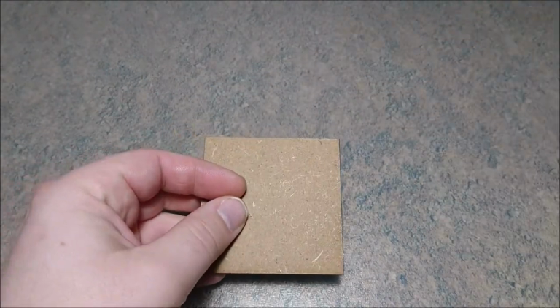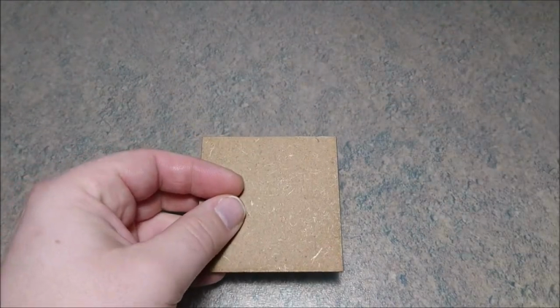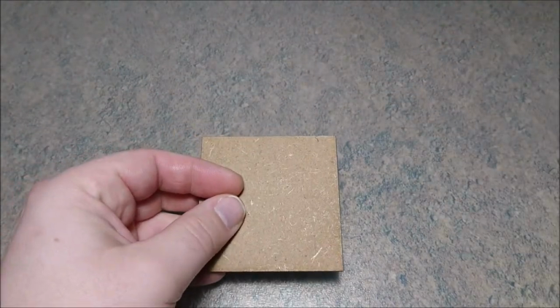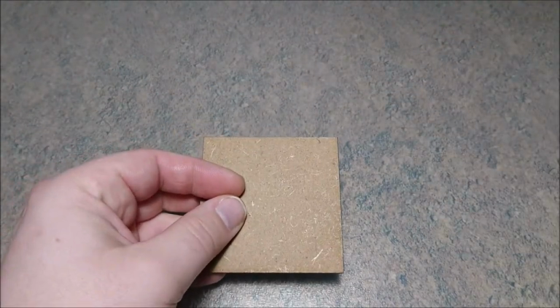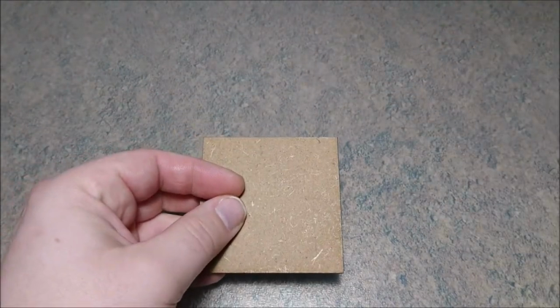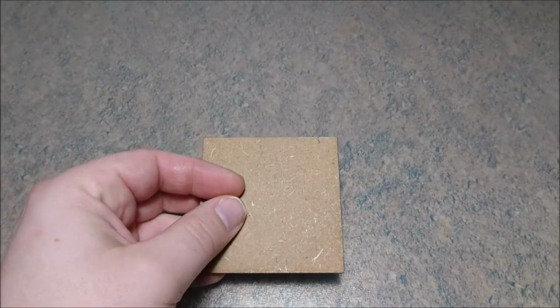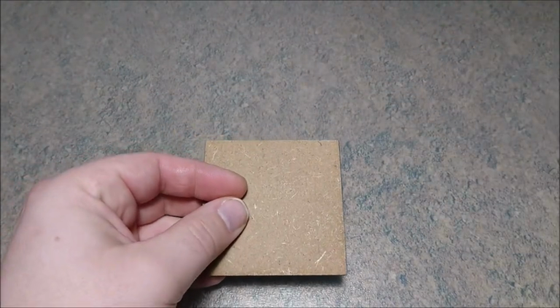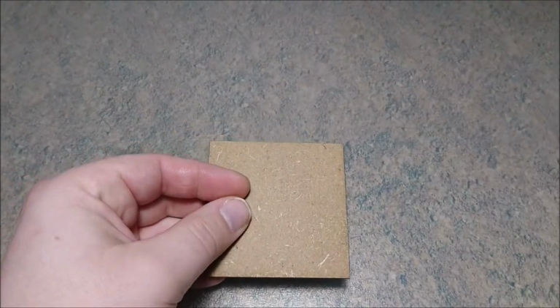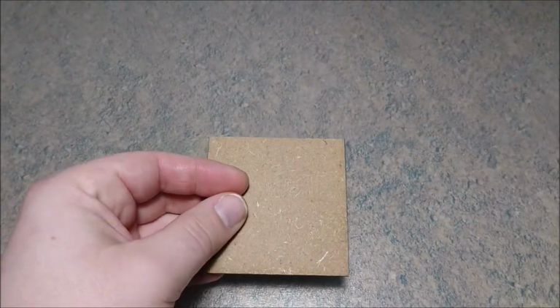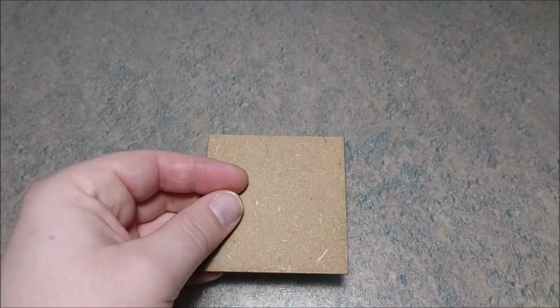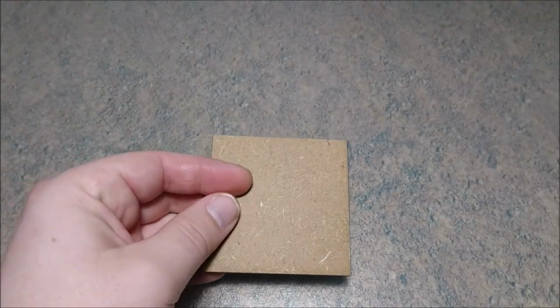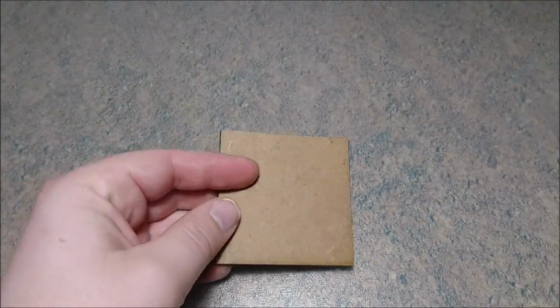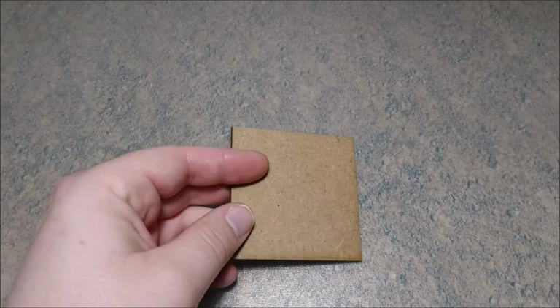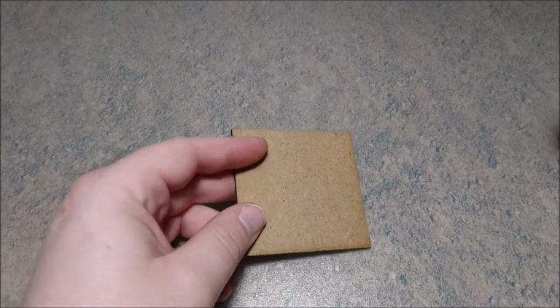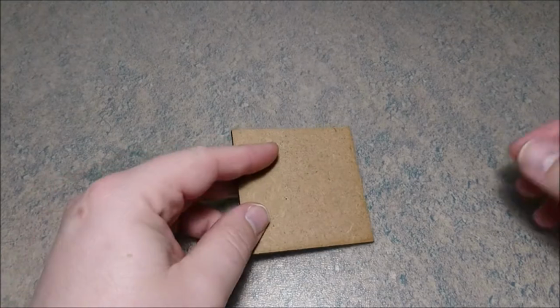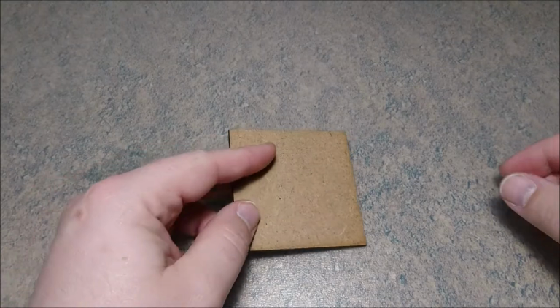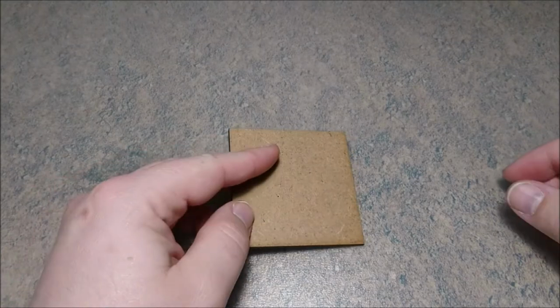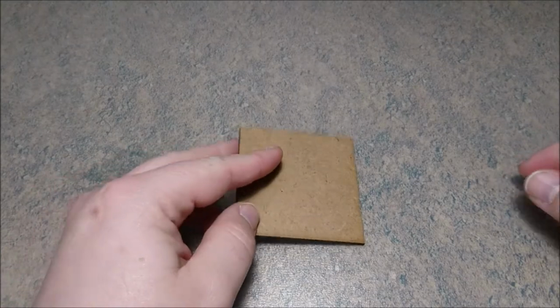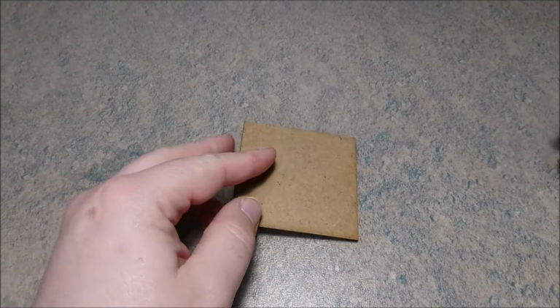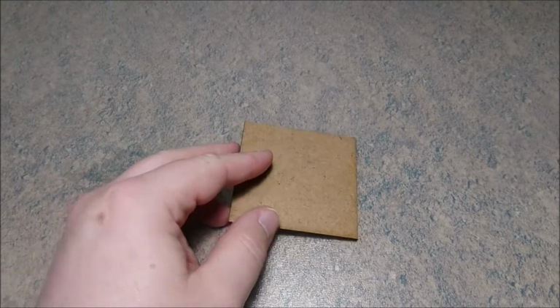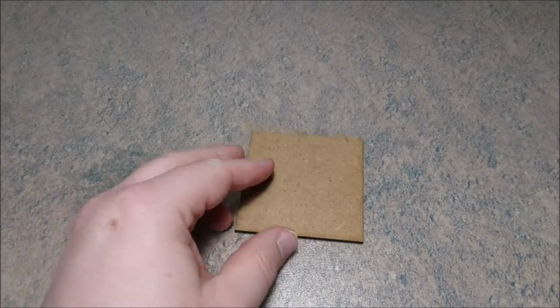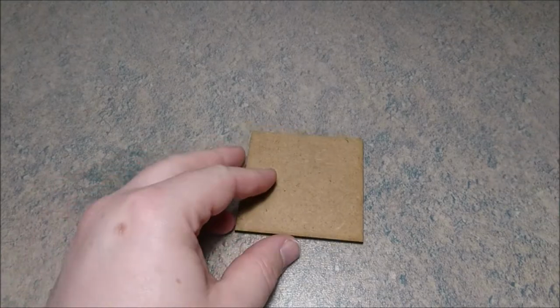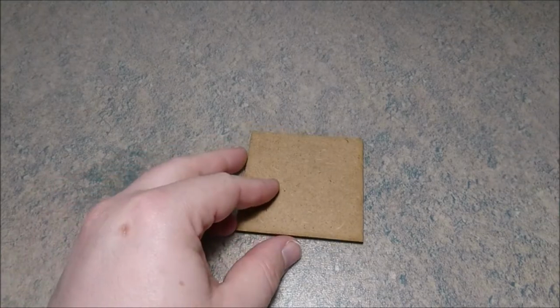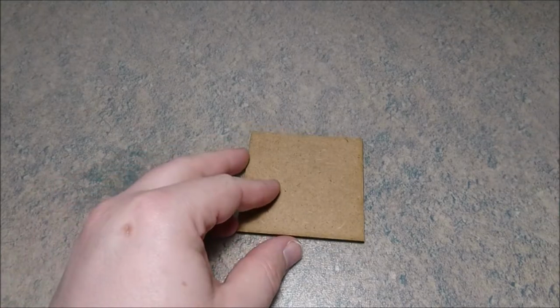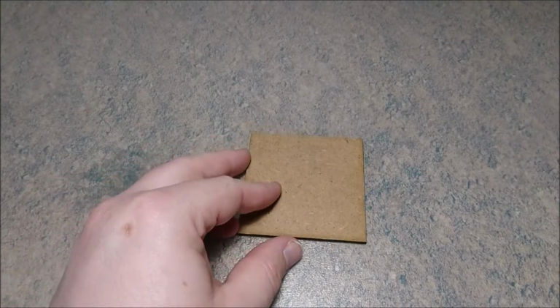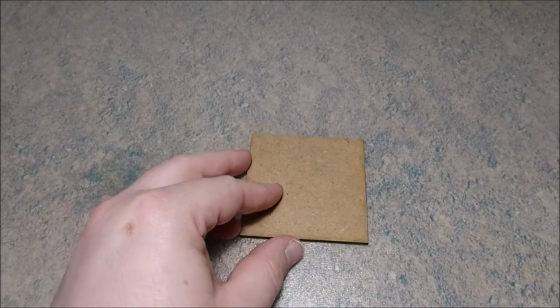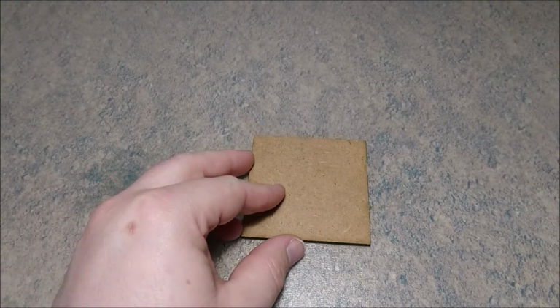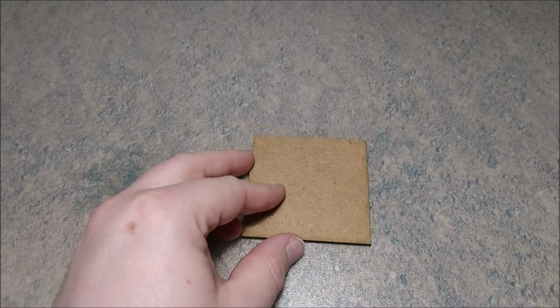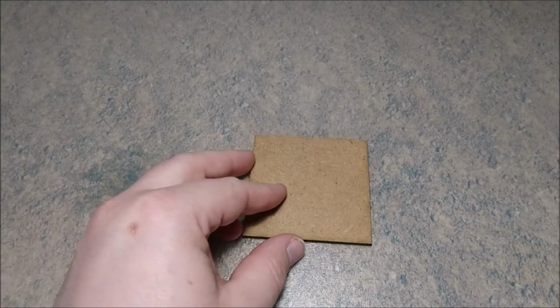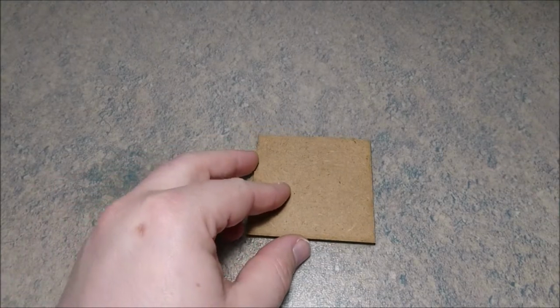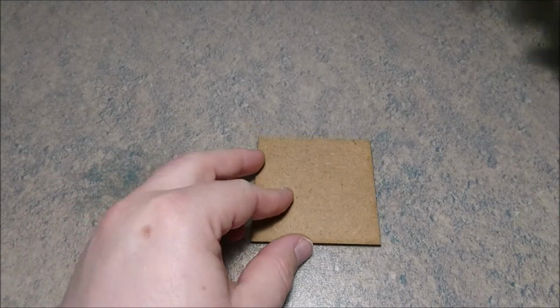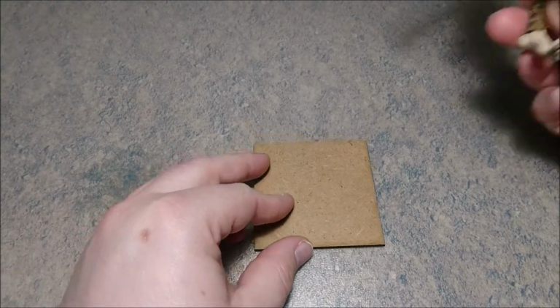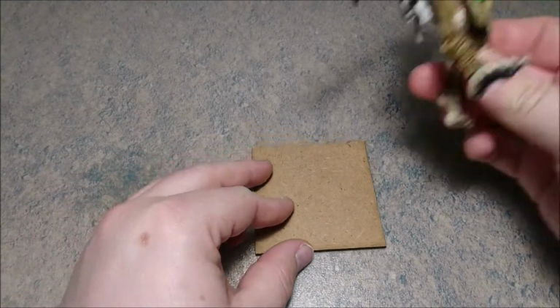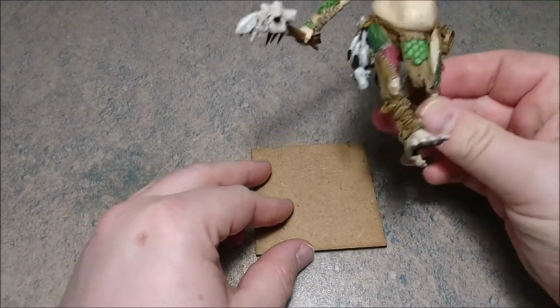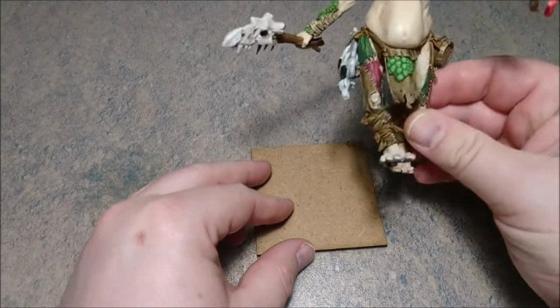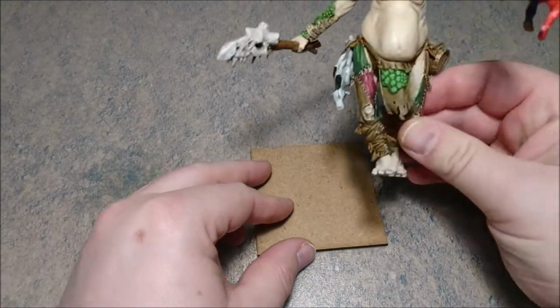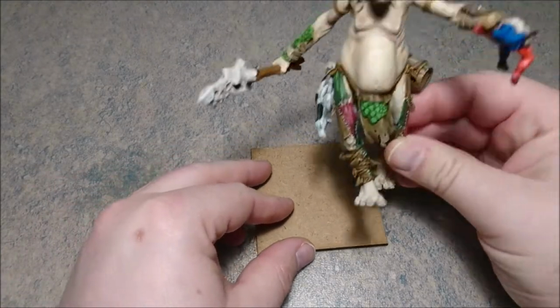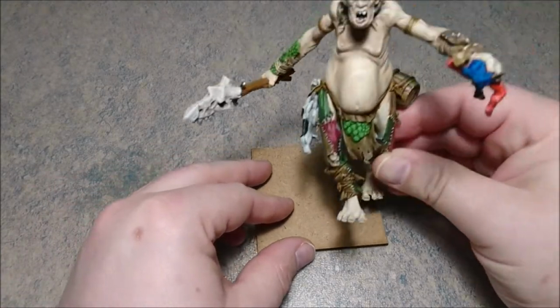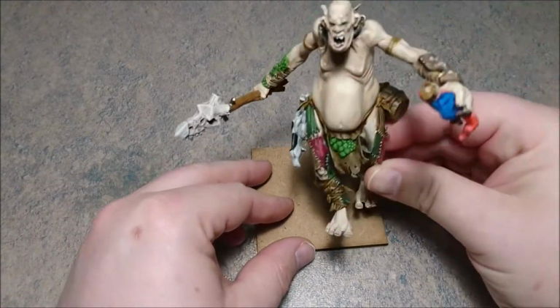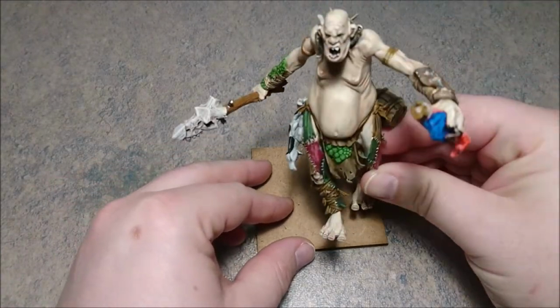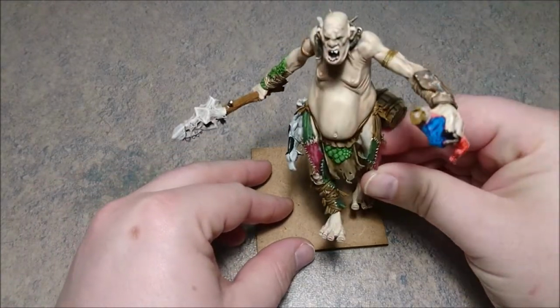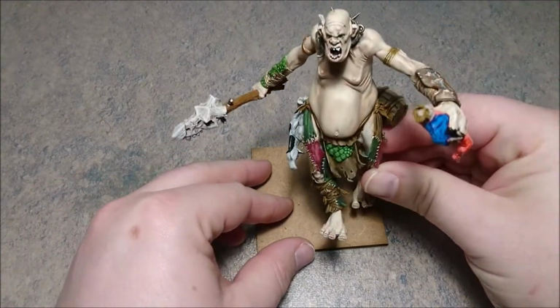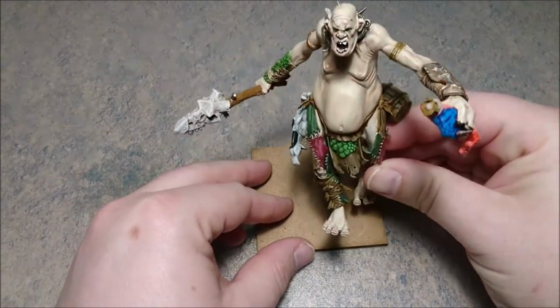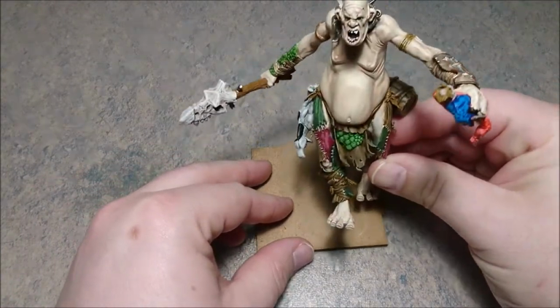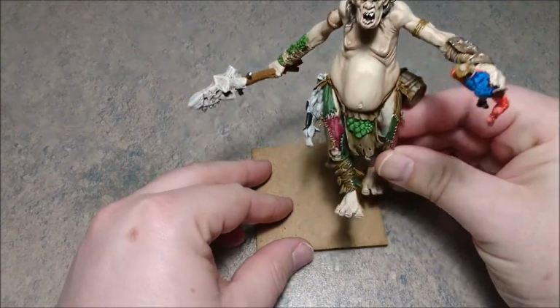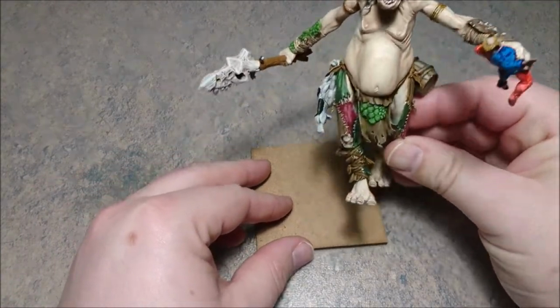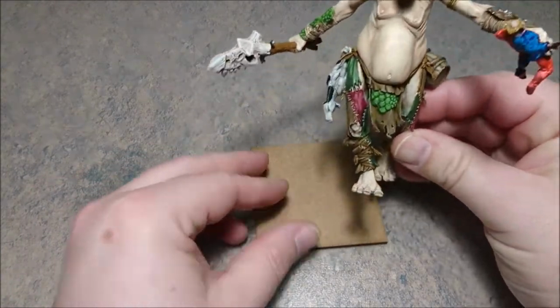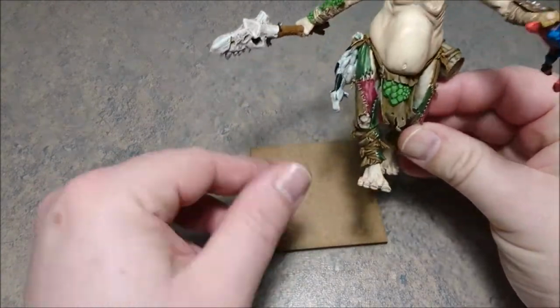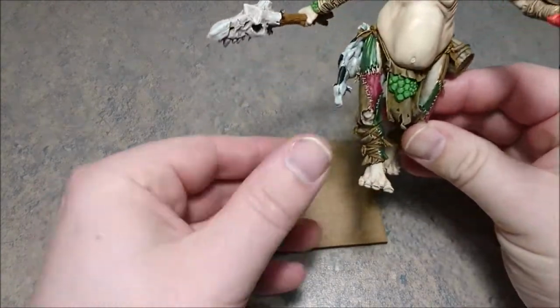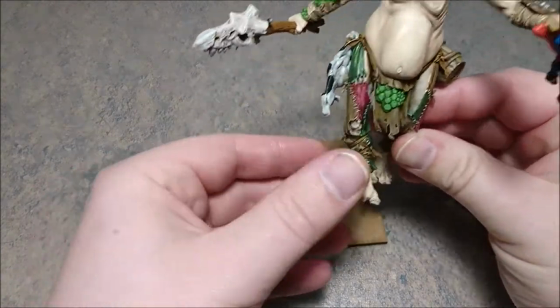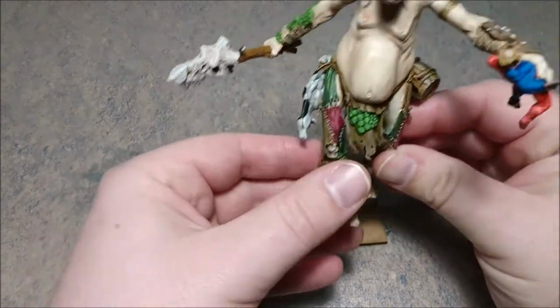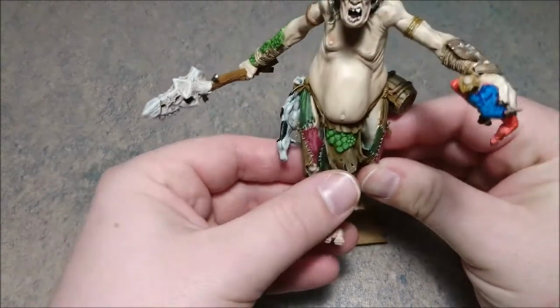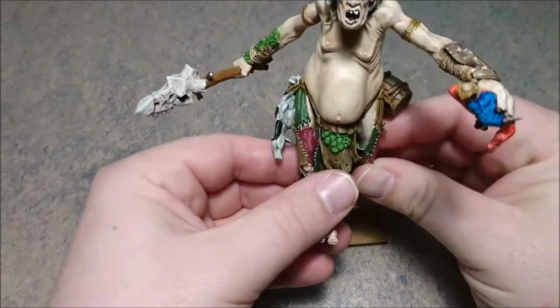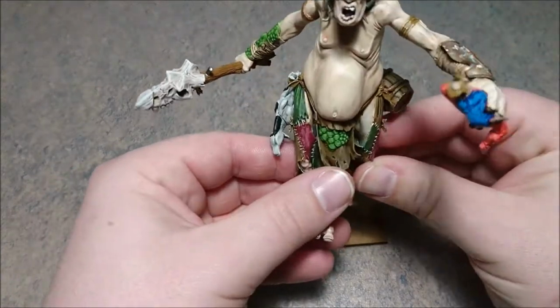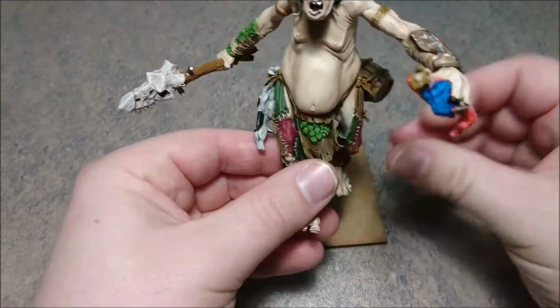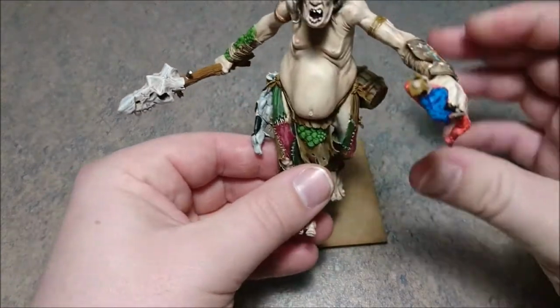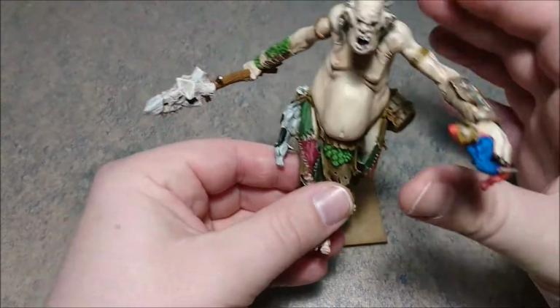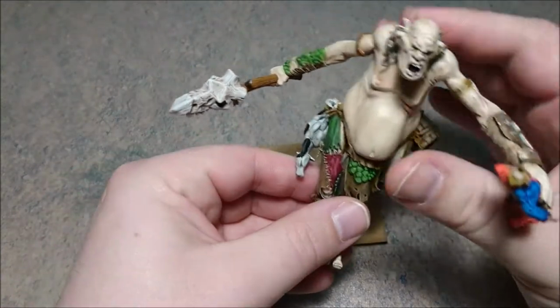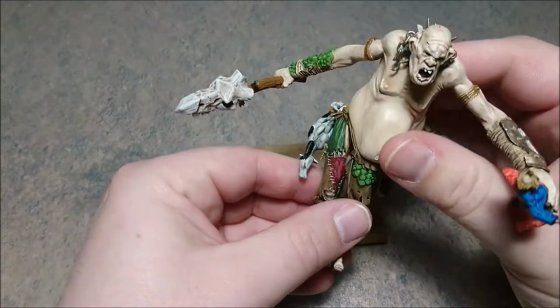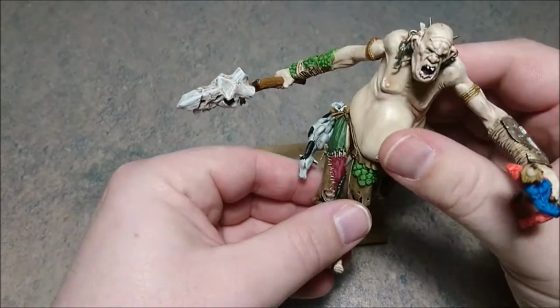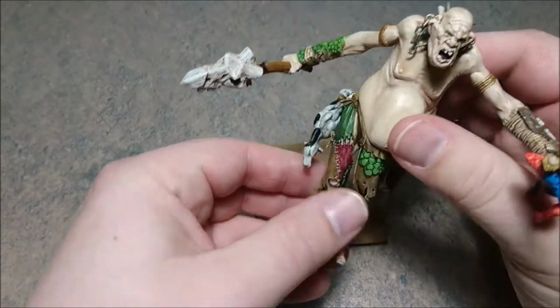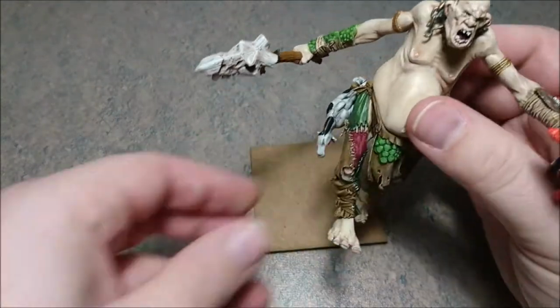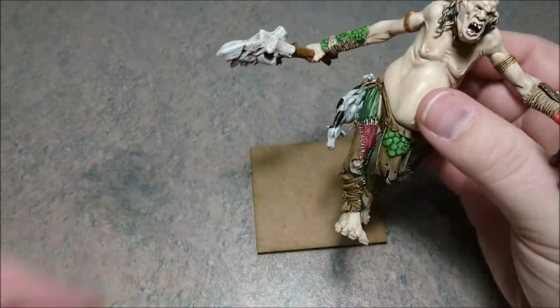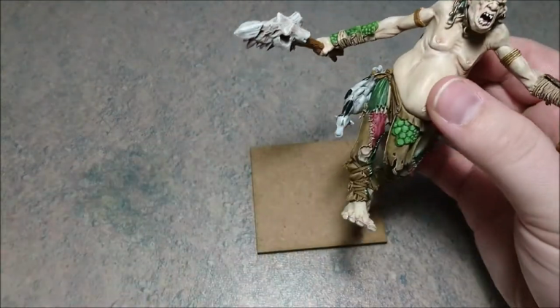It's a 3 millimeter MDF base that has been pre-glued, and we are going to mount Mr. Giant on it. The Giant isn't finished yet but it's almost done.